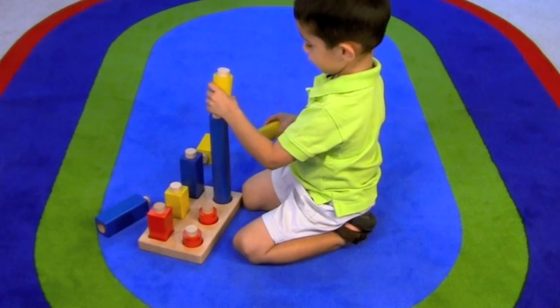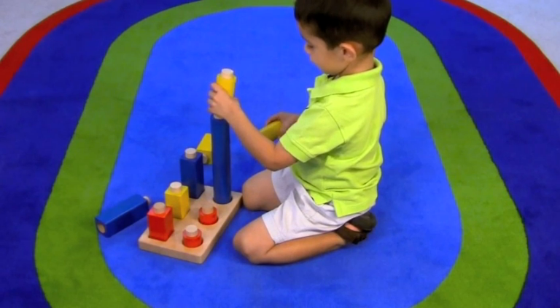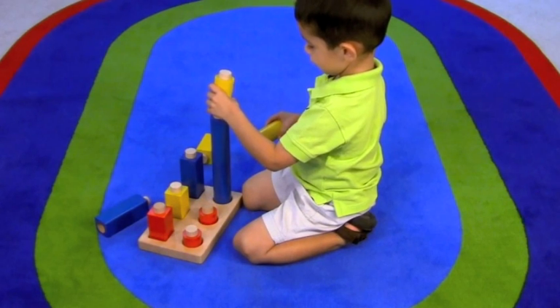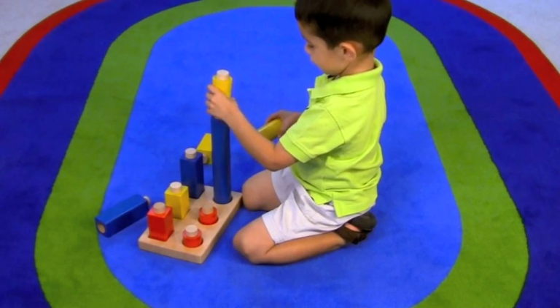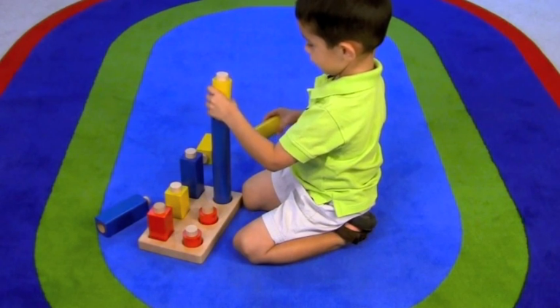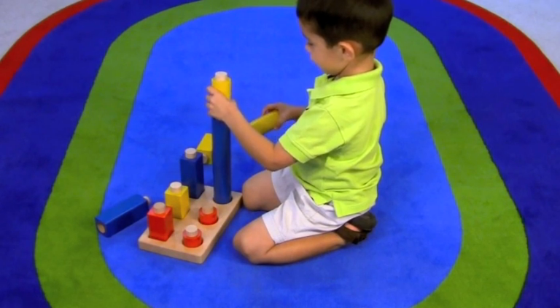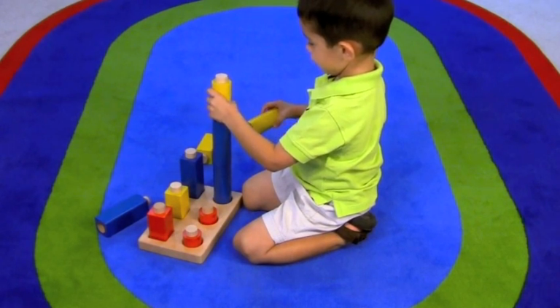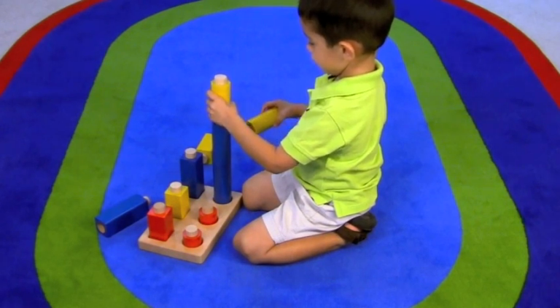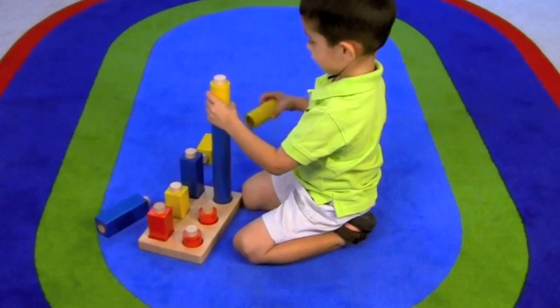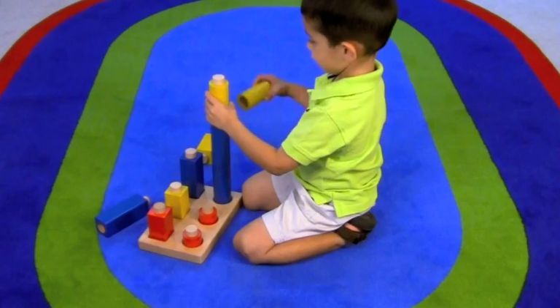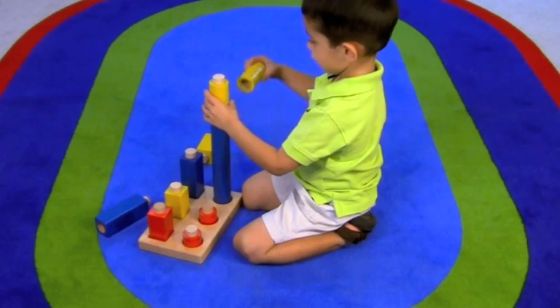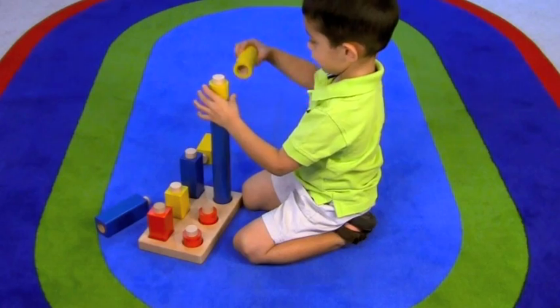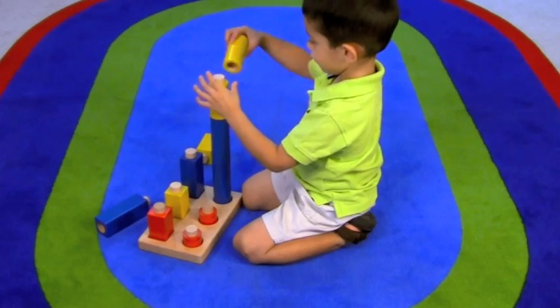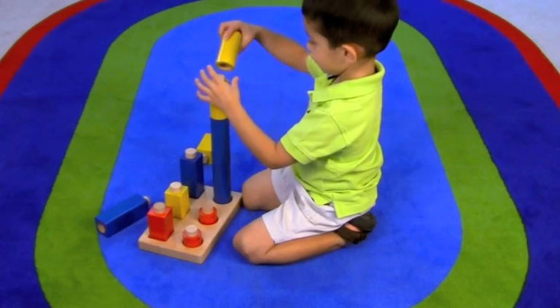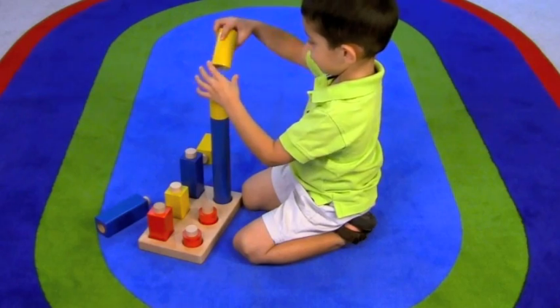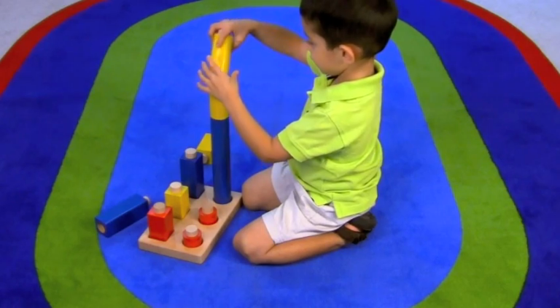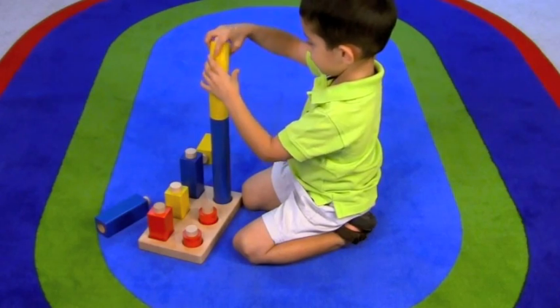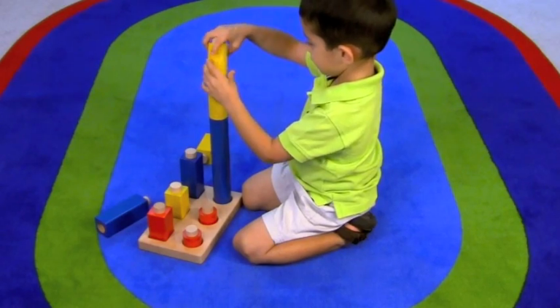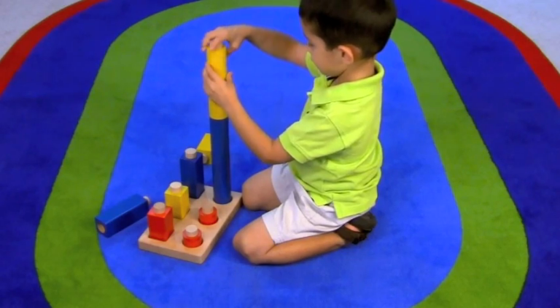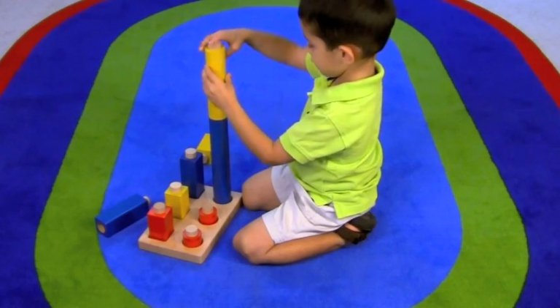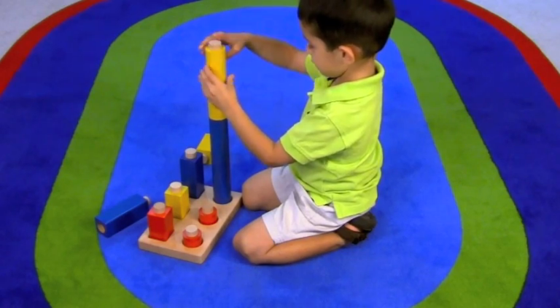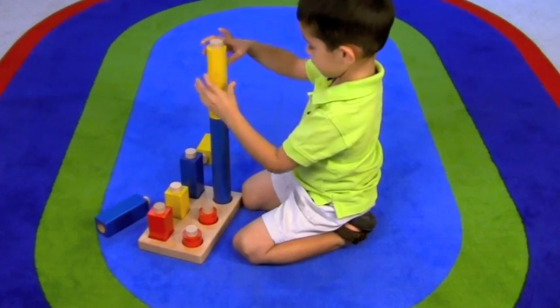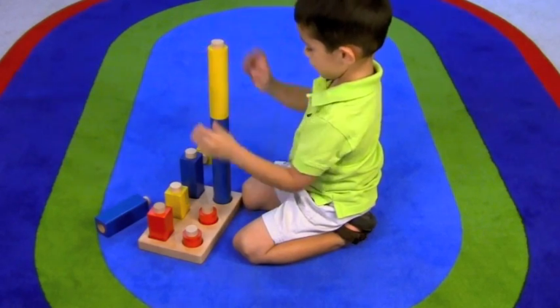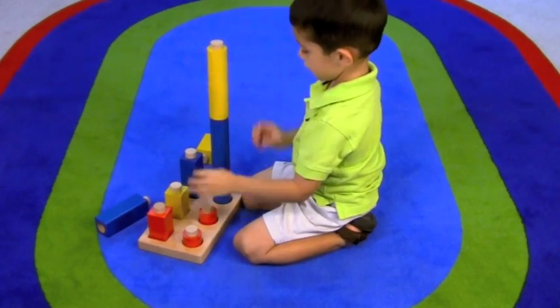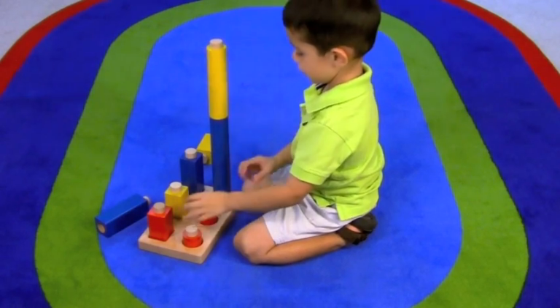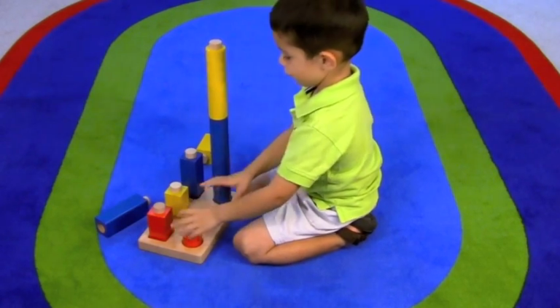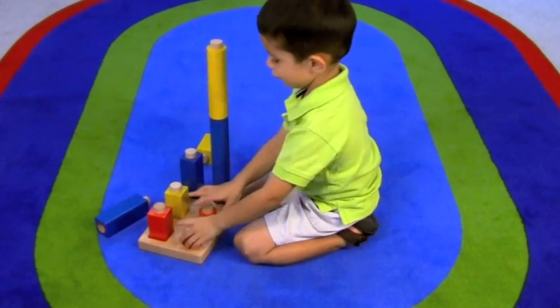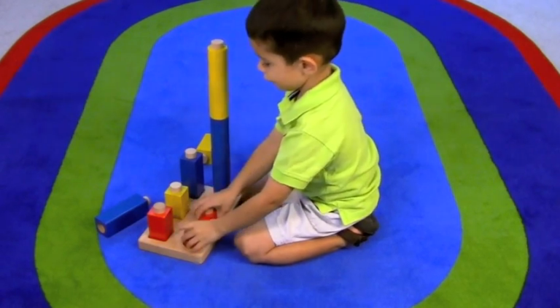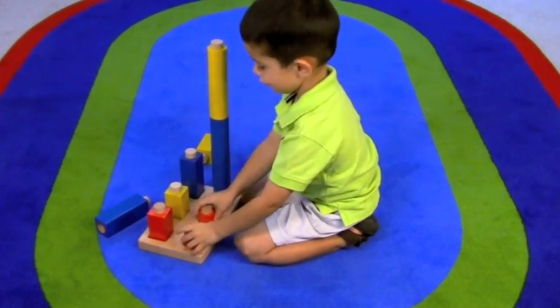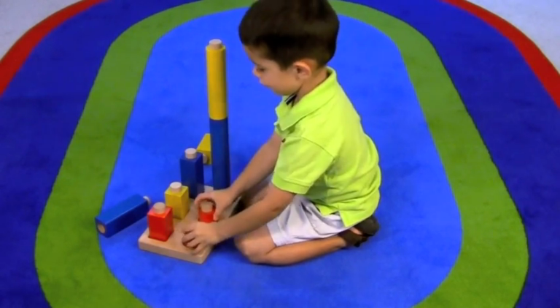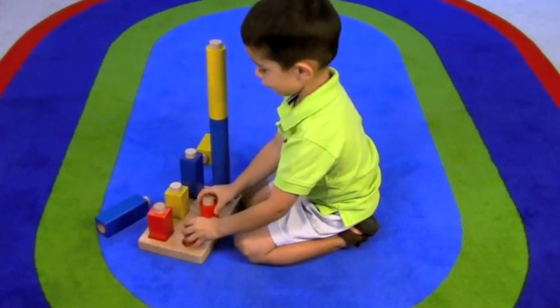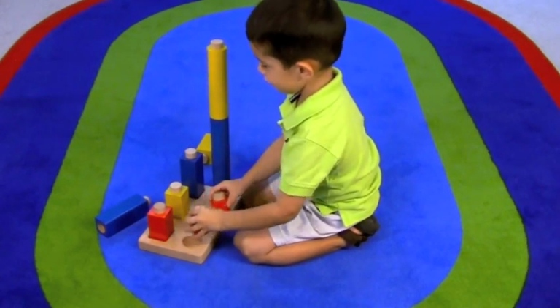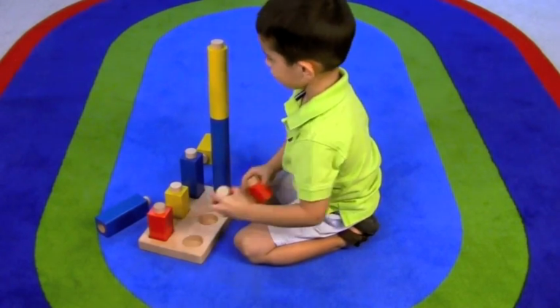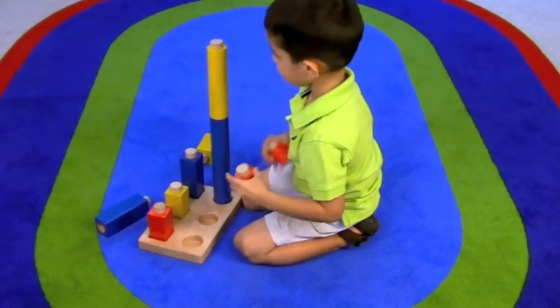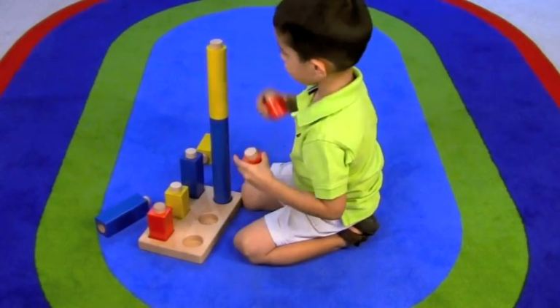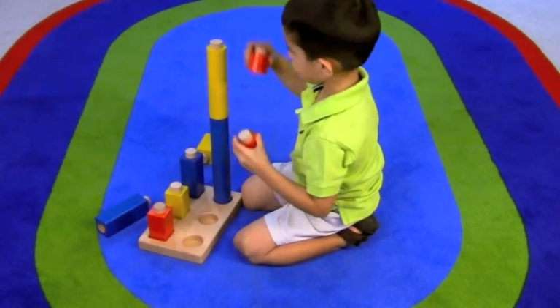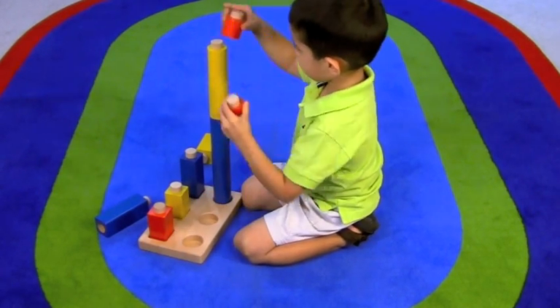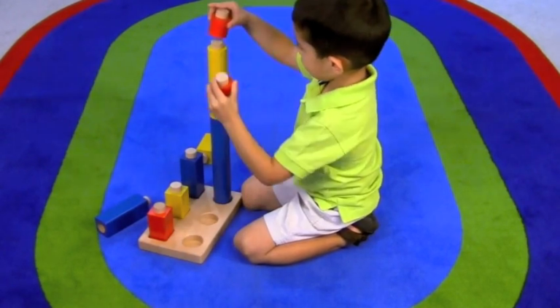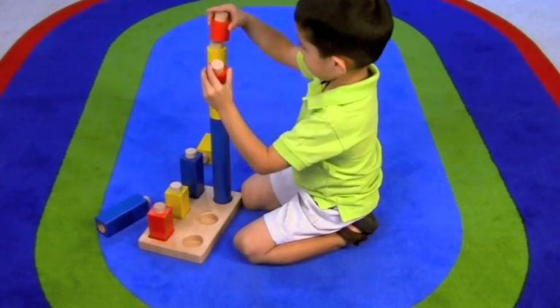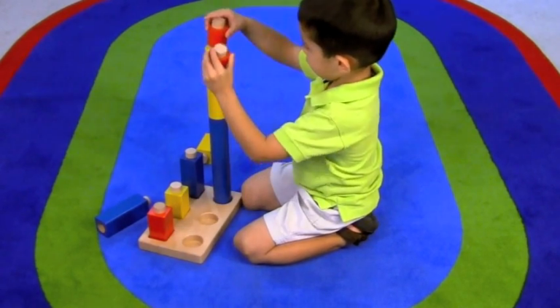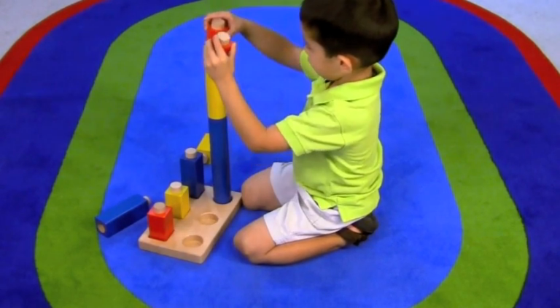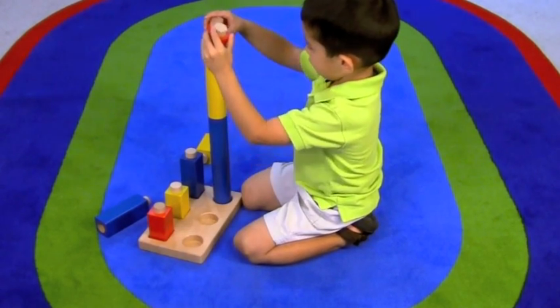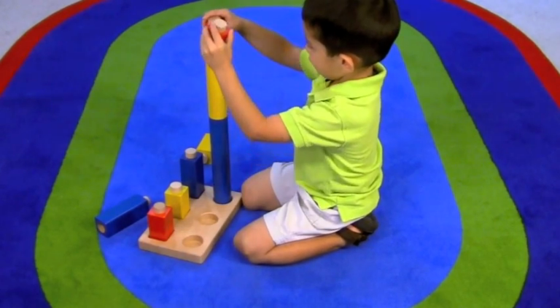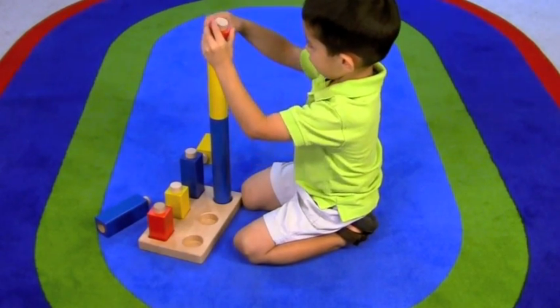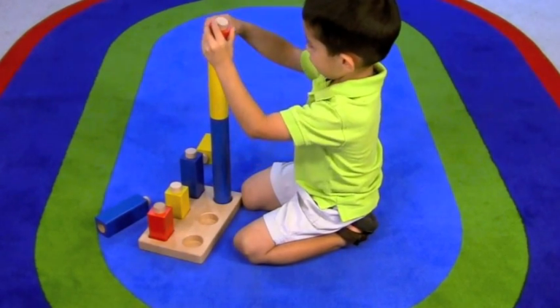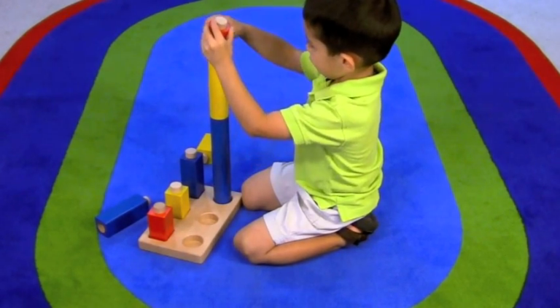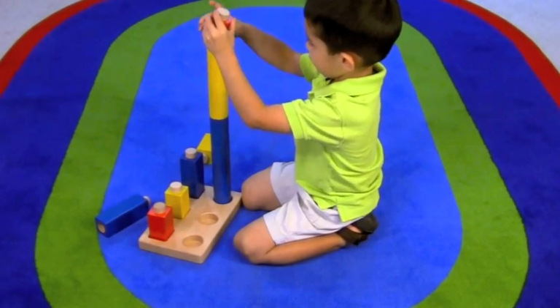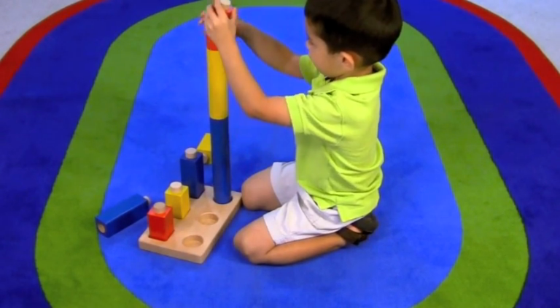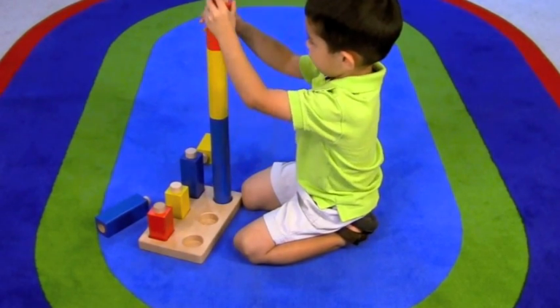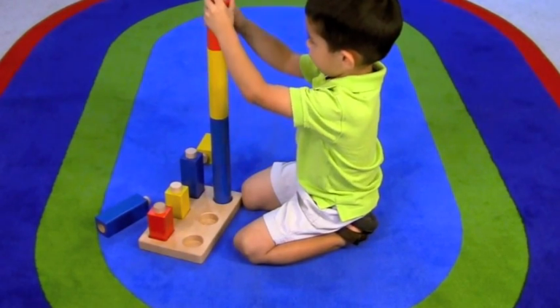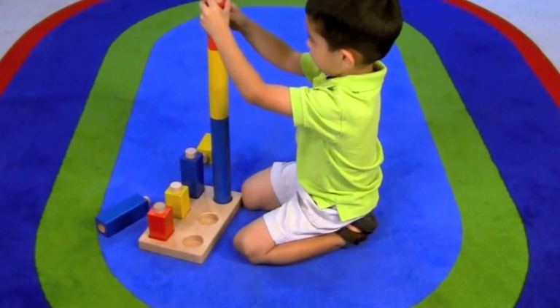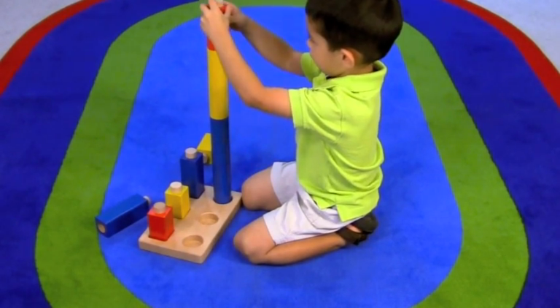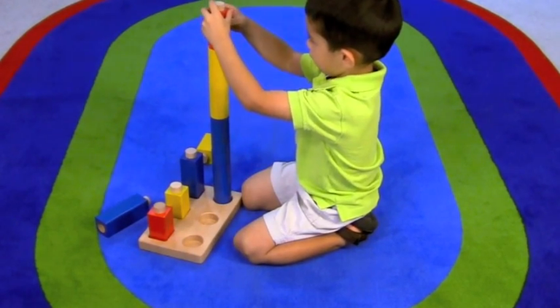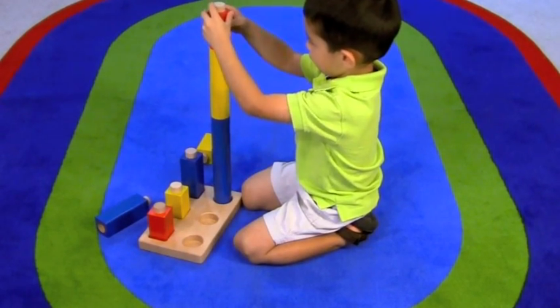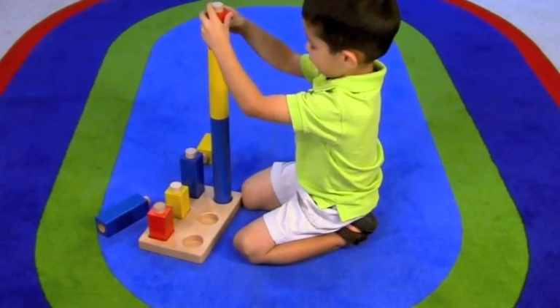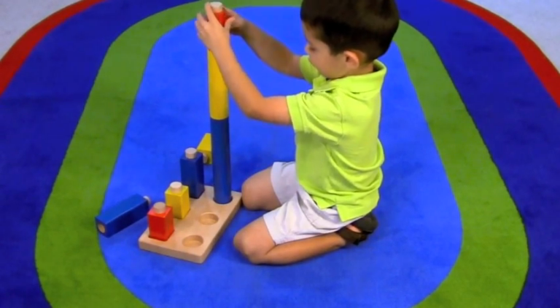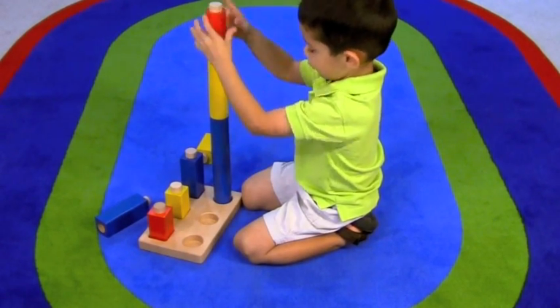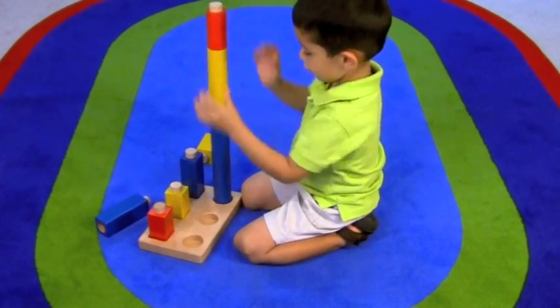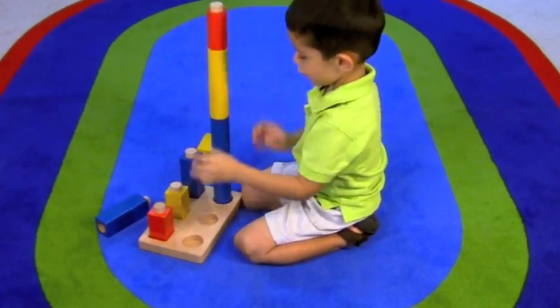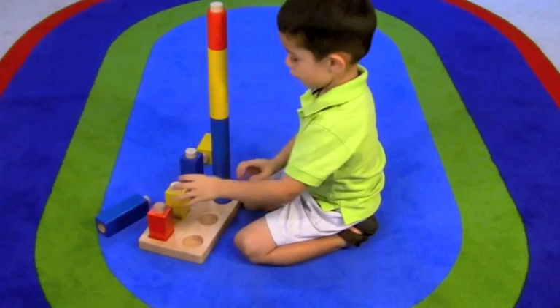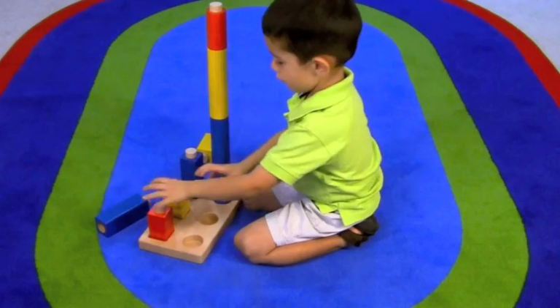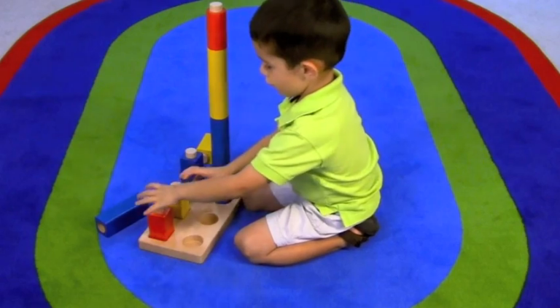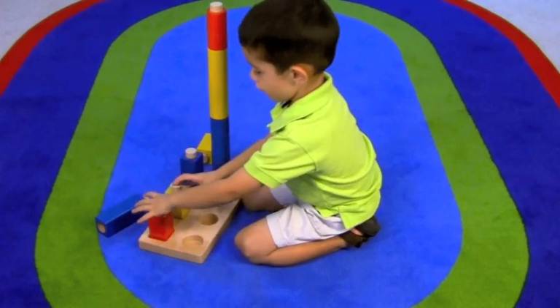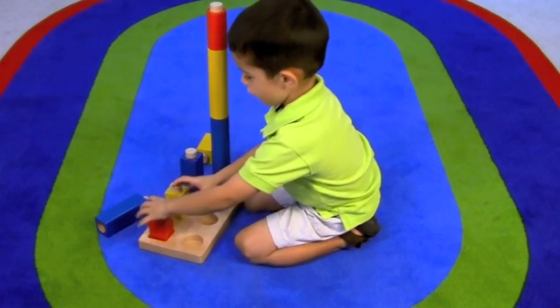It looks like play, but it's also math. Play is the work of children. Play works.